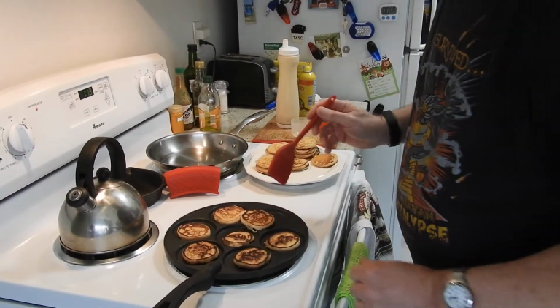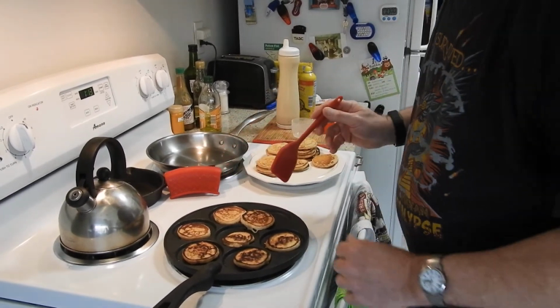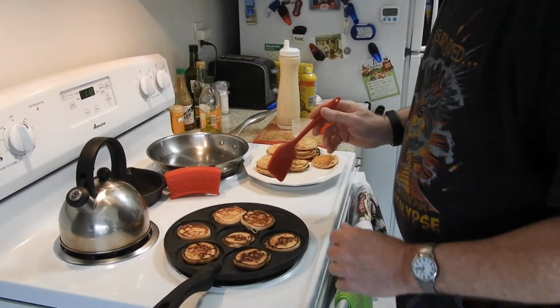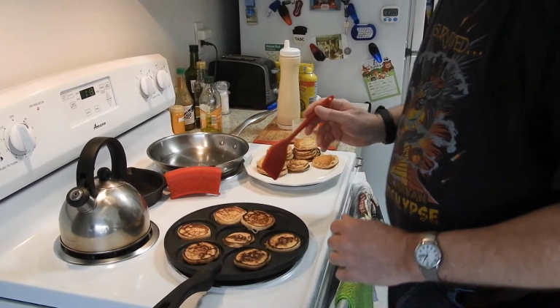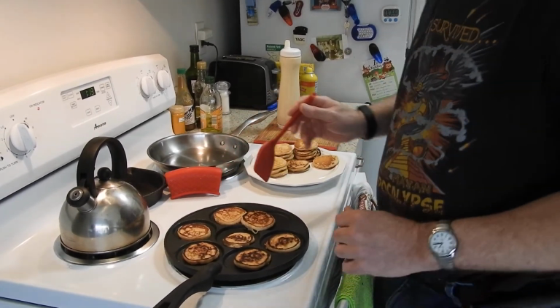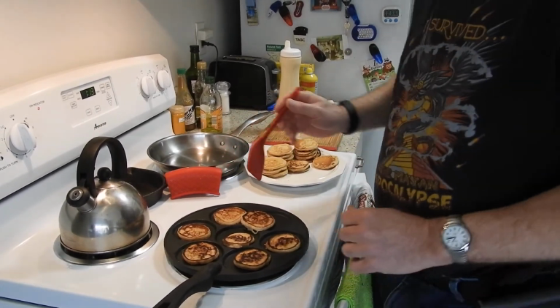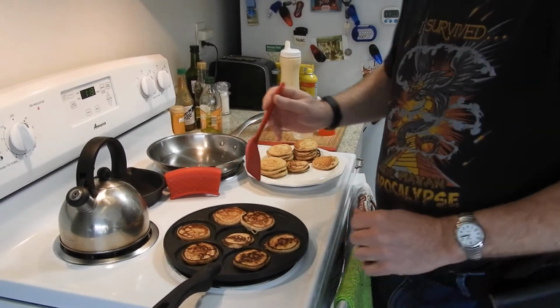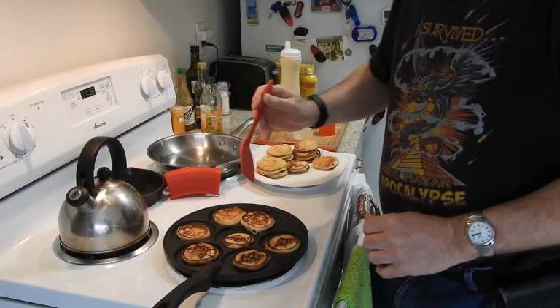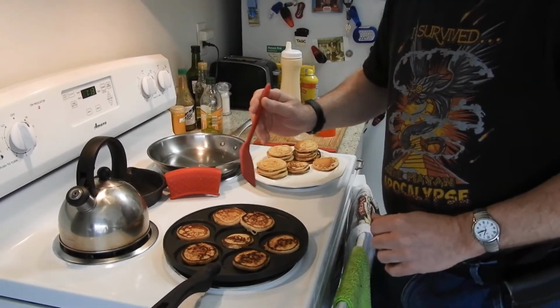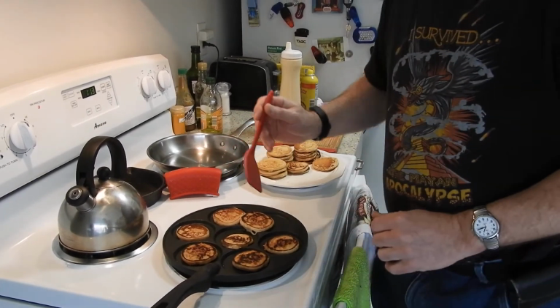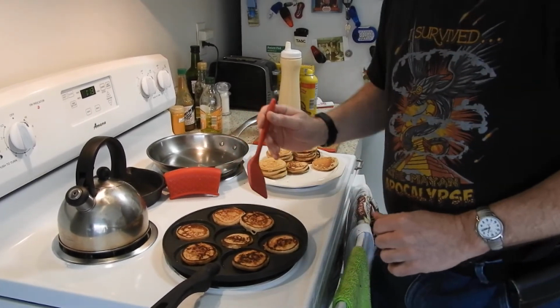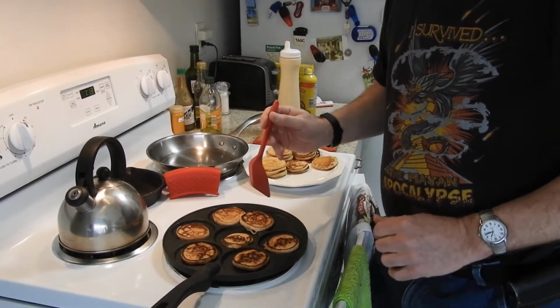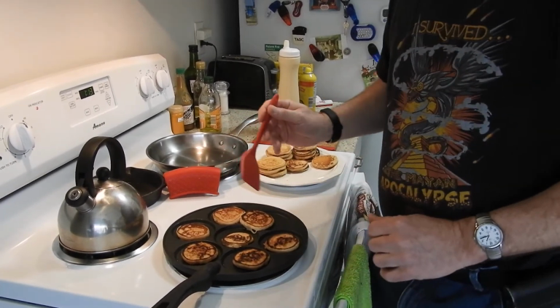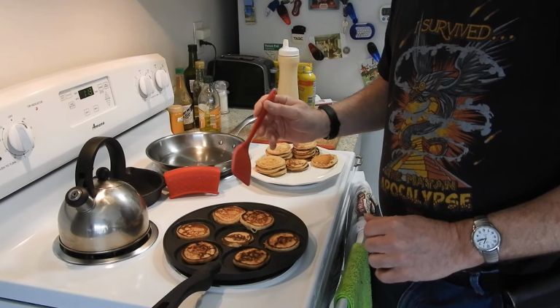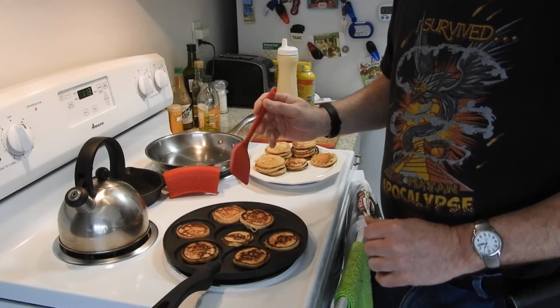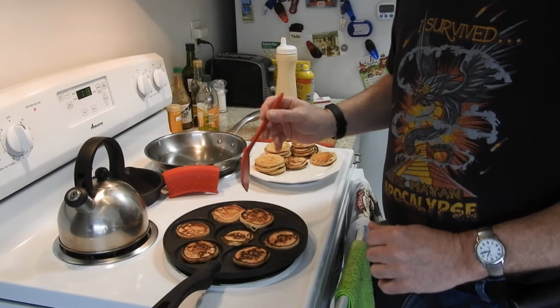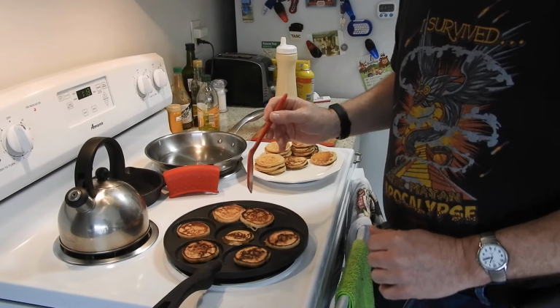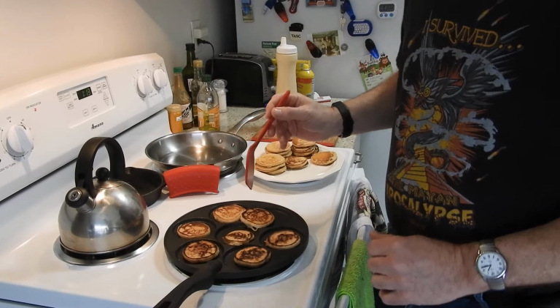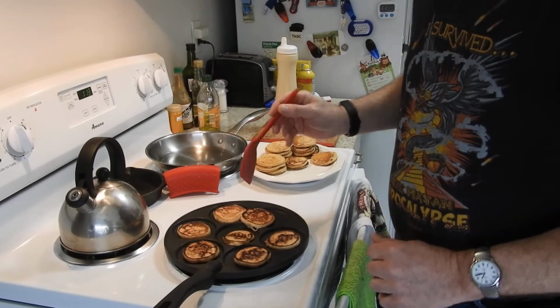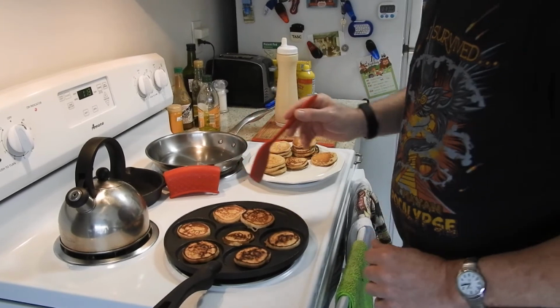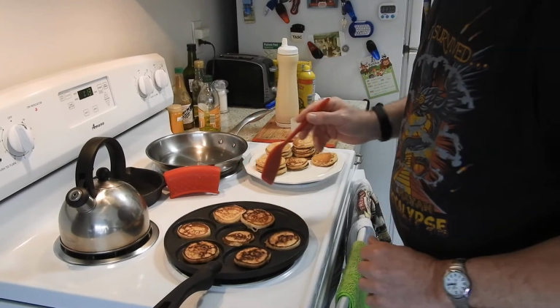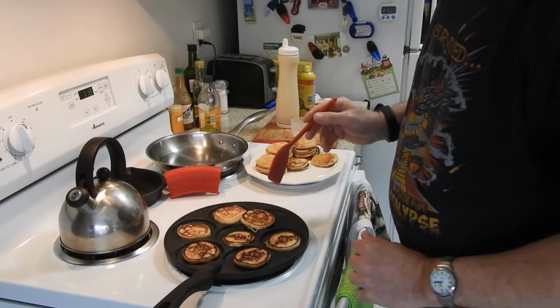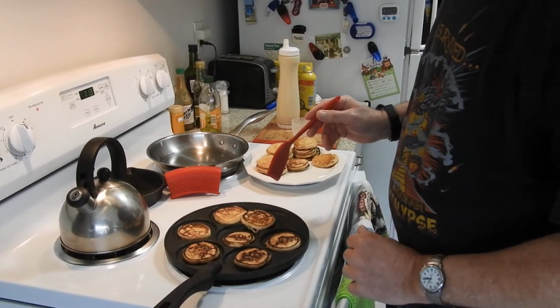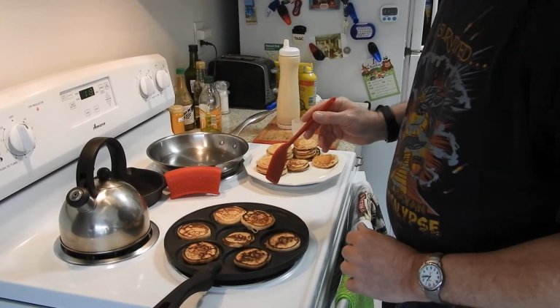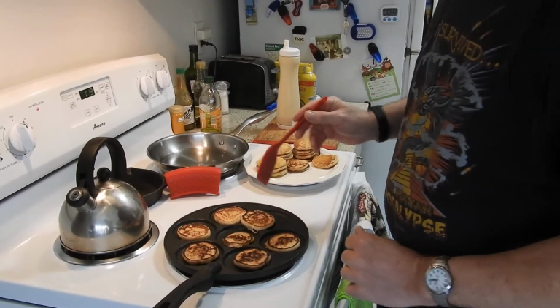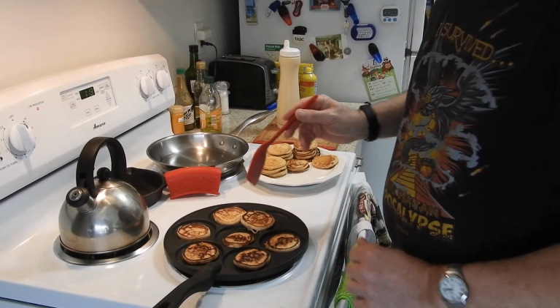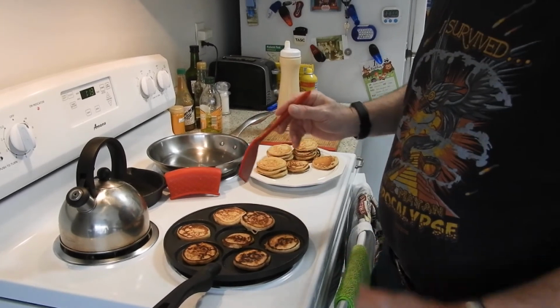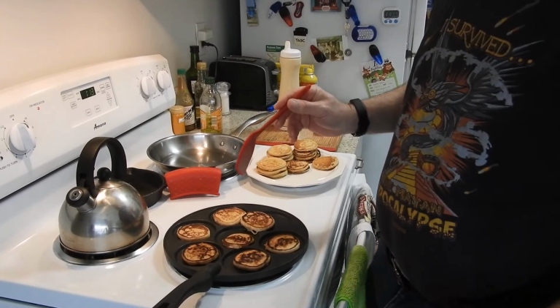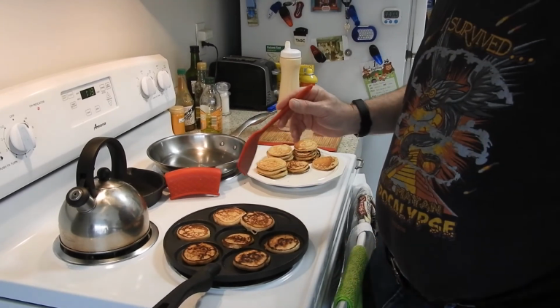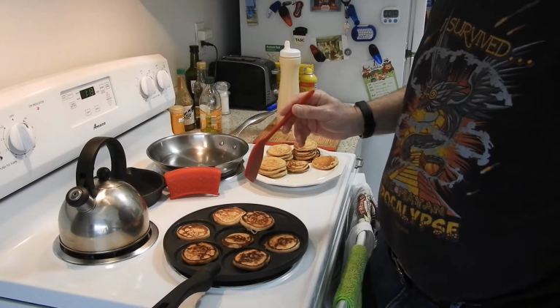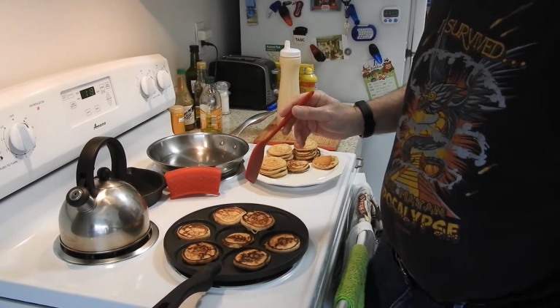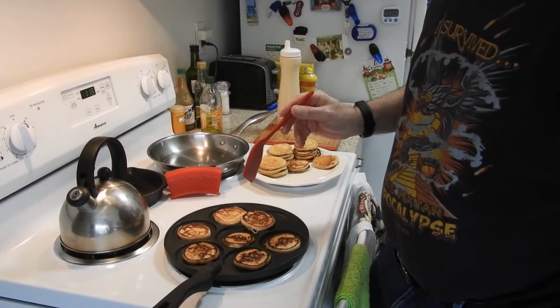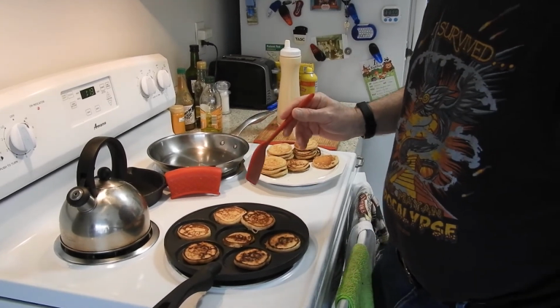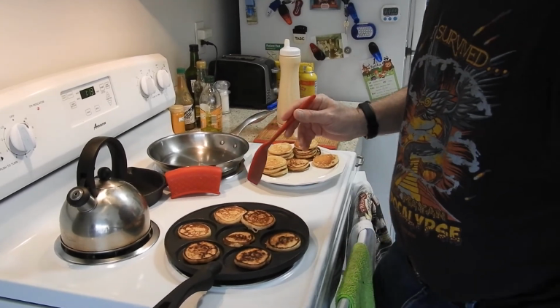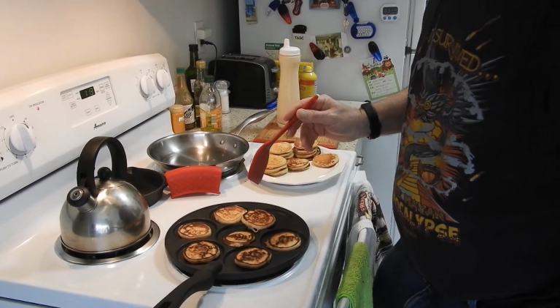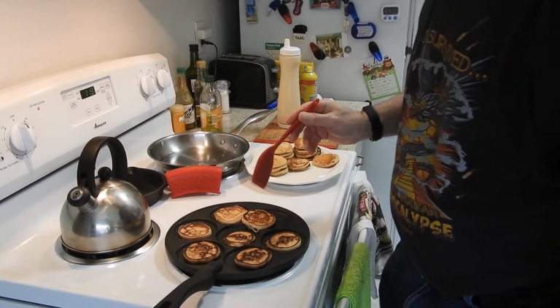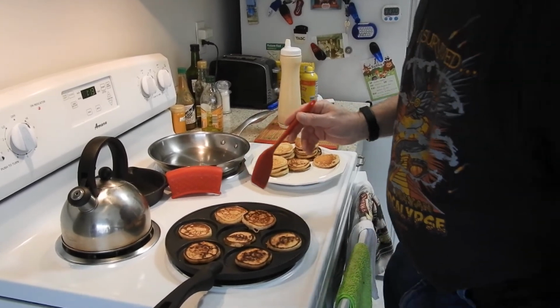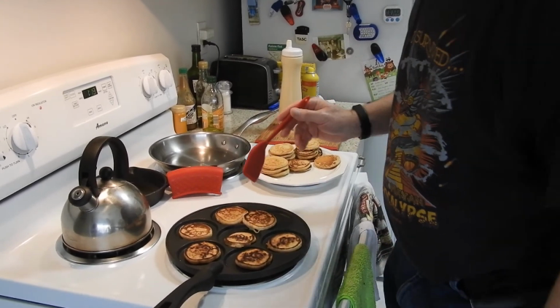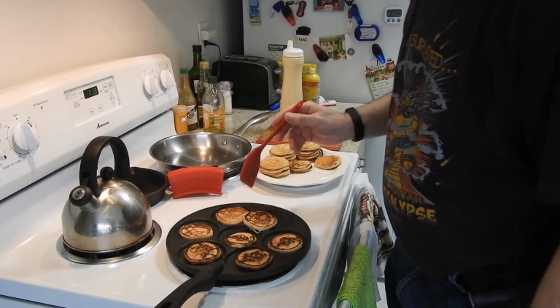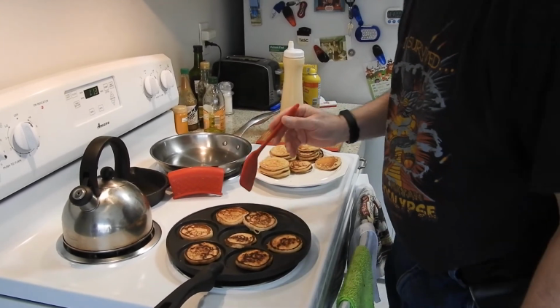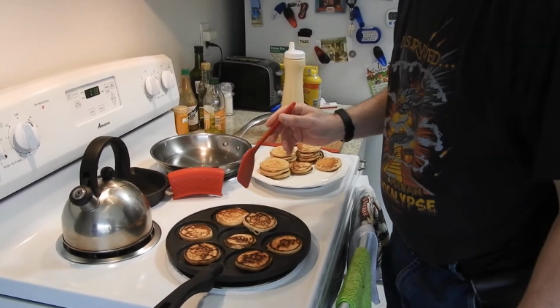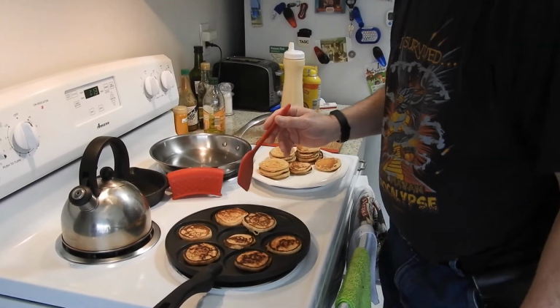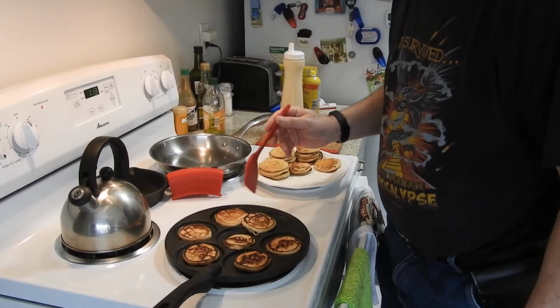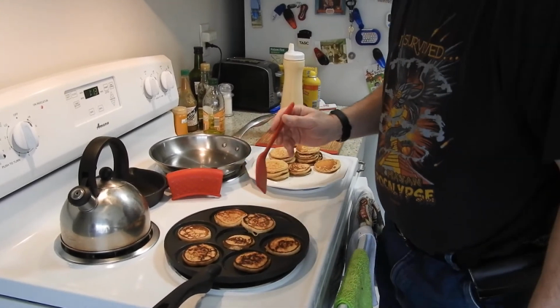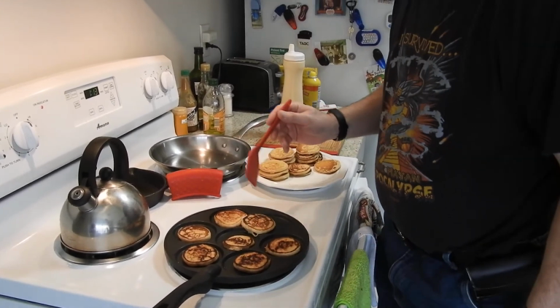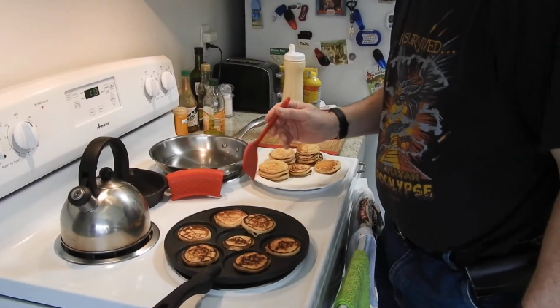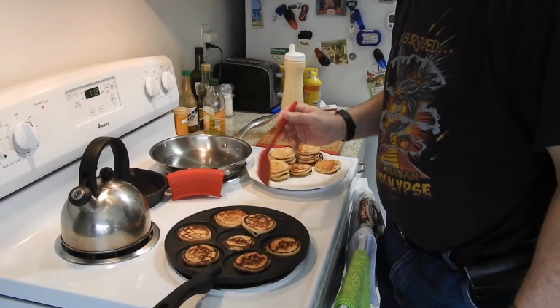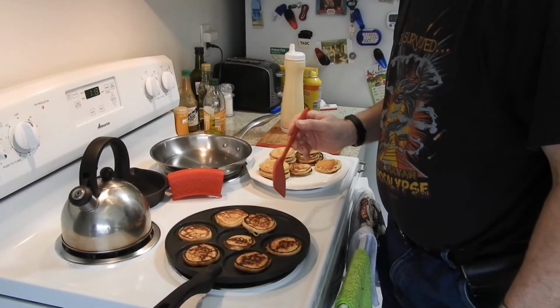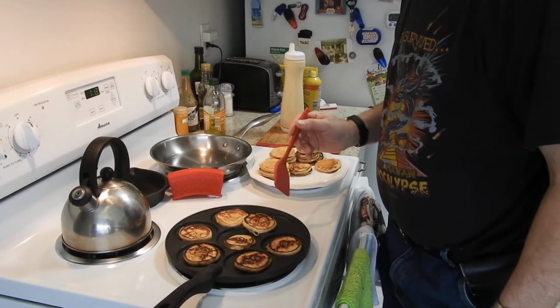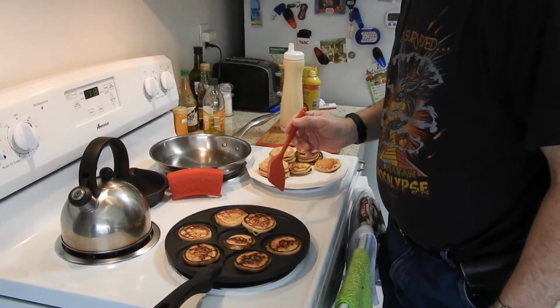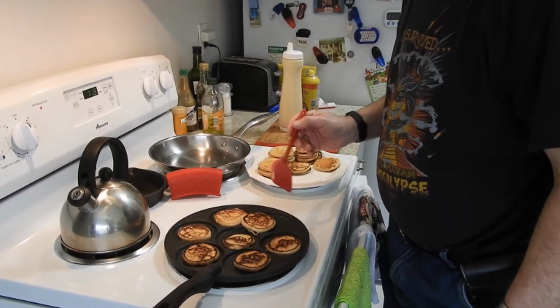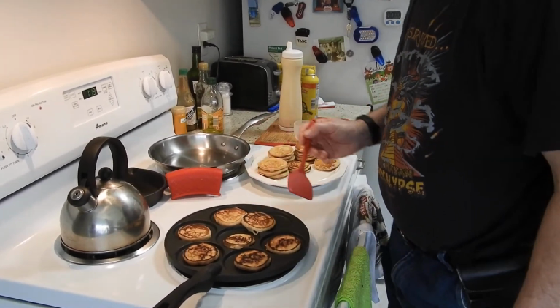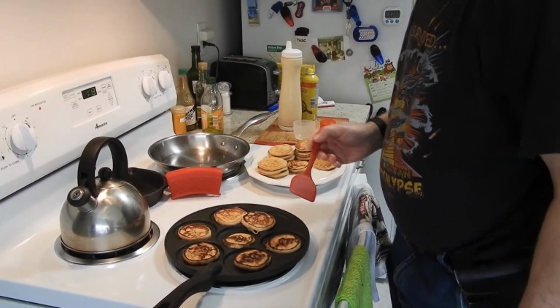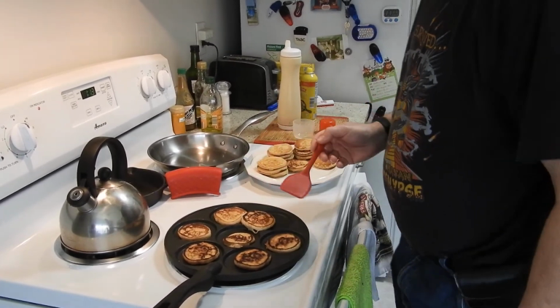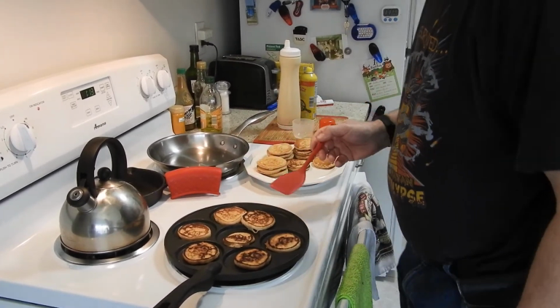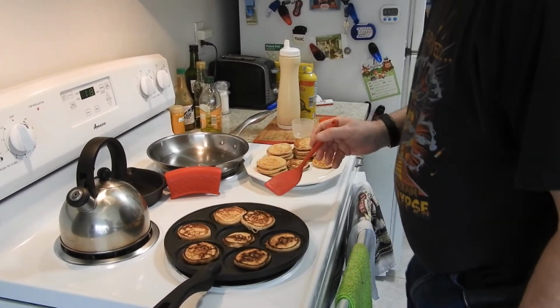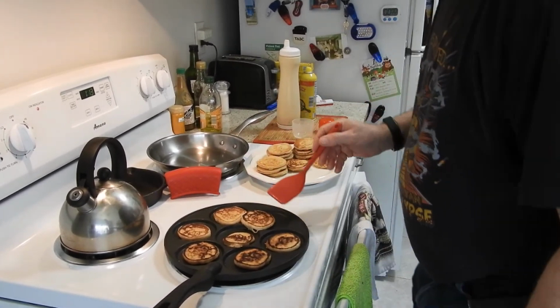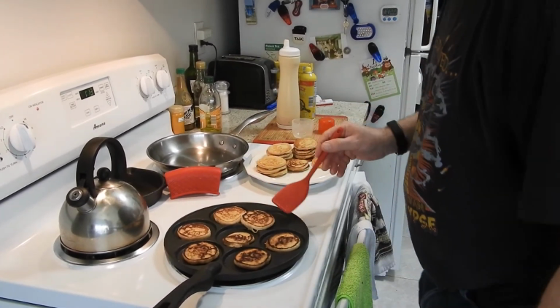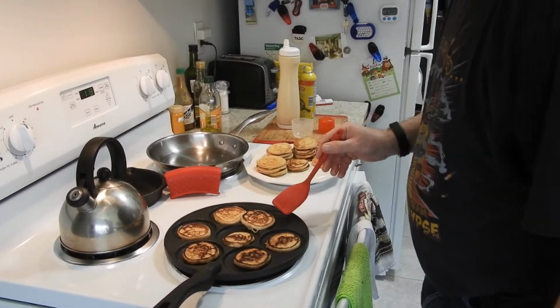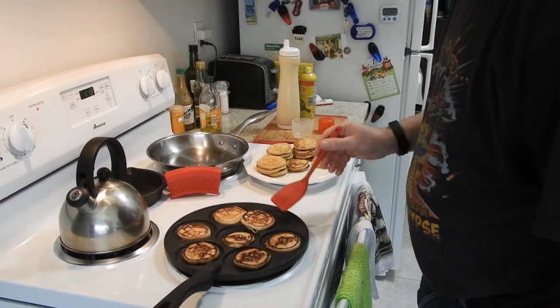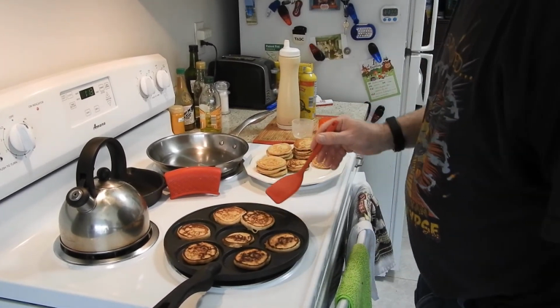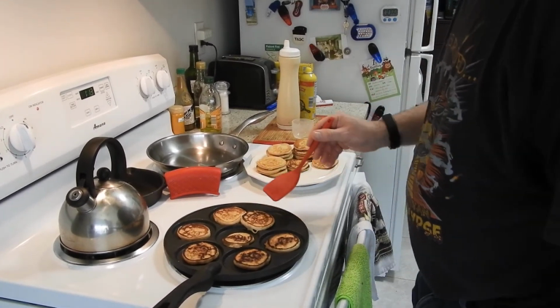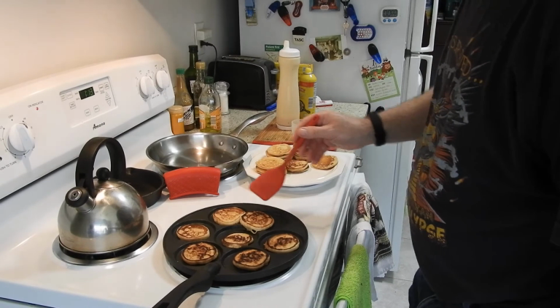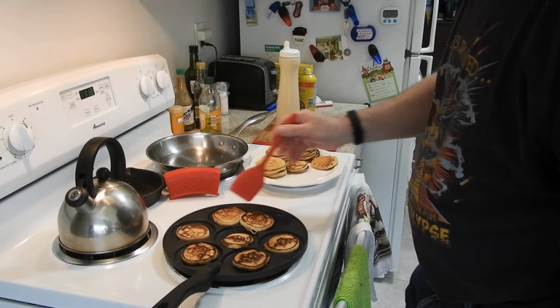Pancakes can take a lot of — you could say — abuse from me. If you've ever seen a one or two year old eat pancakes, they can take a lot of abuse. In any case, here you go.